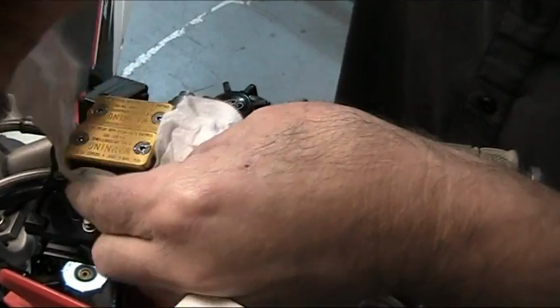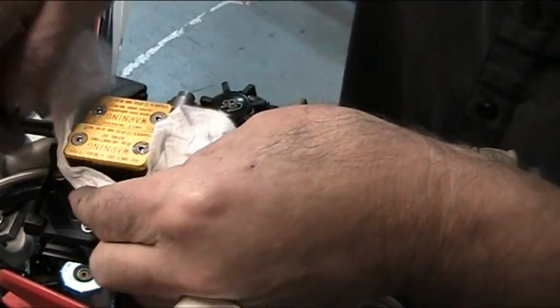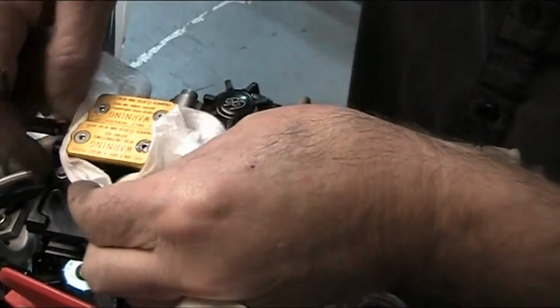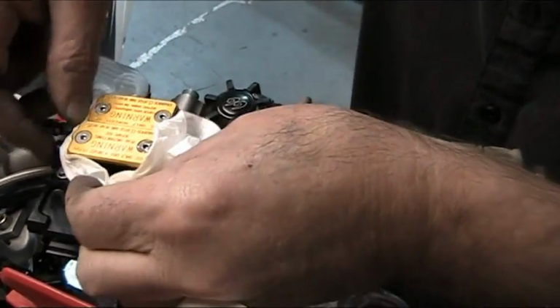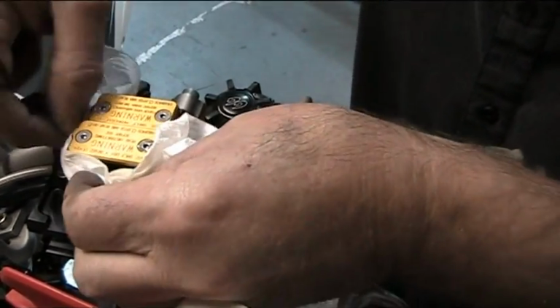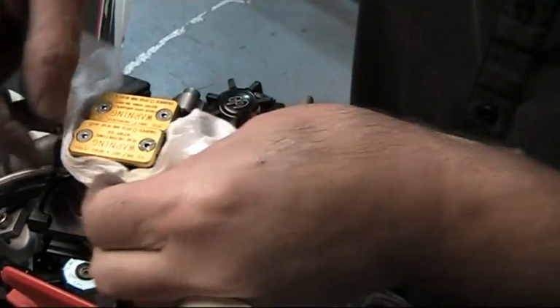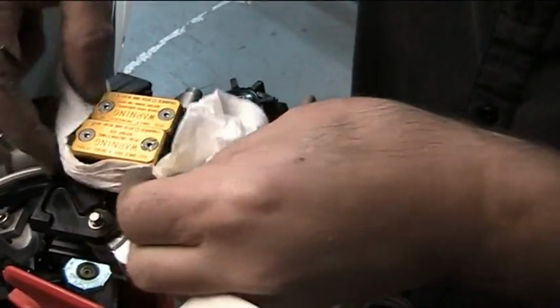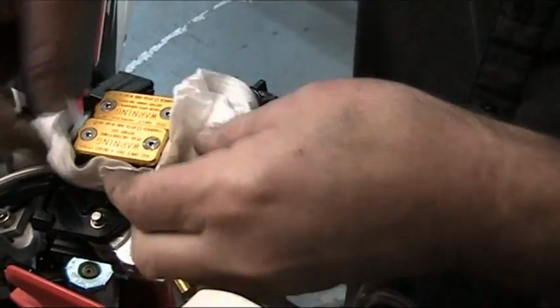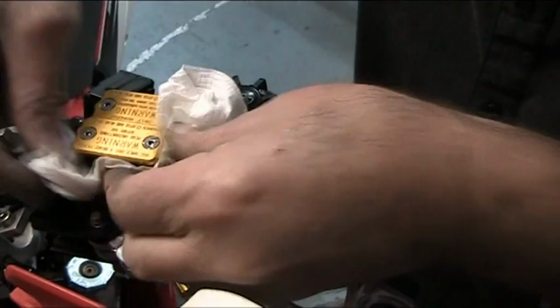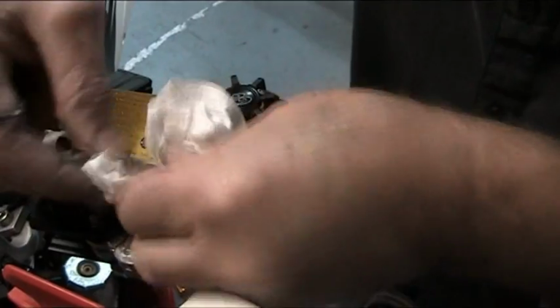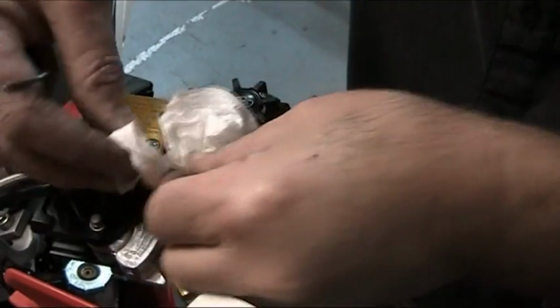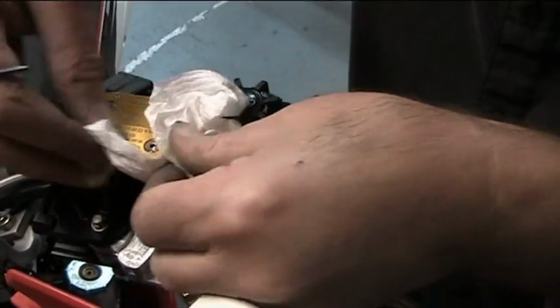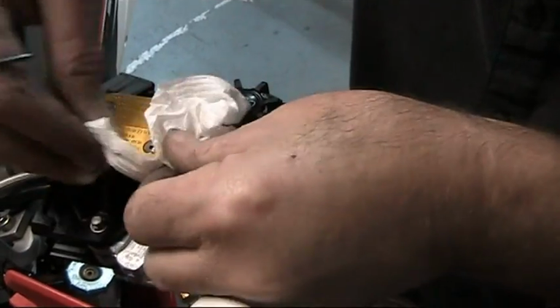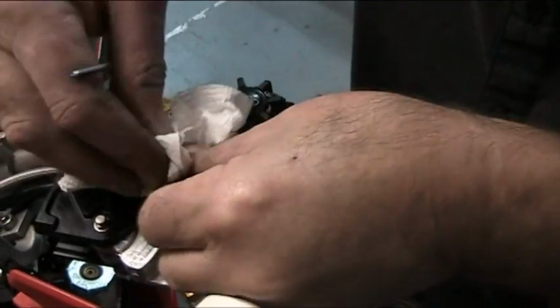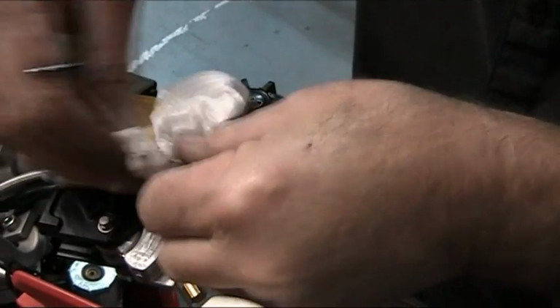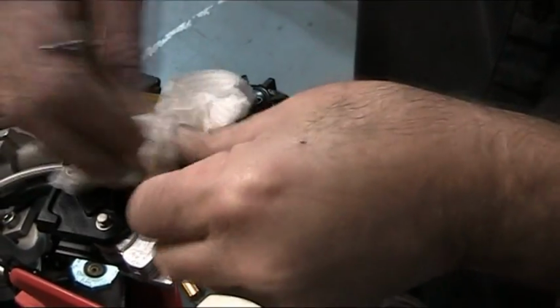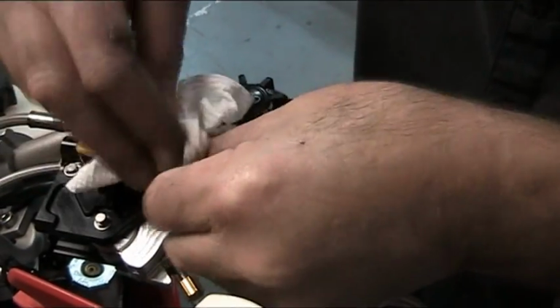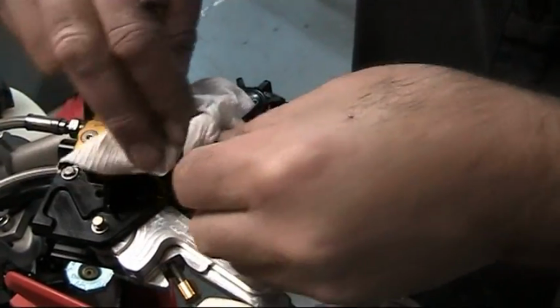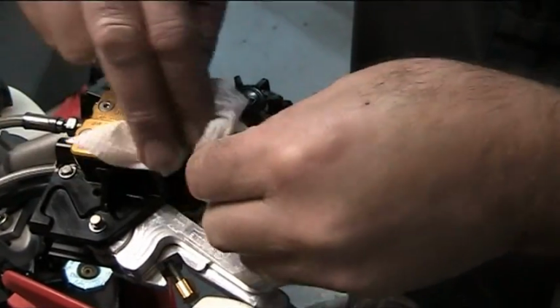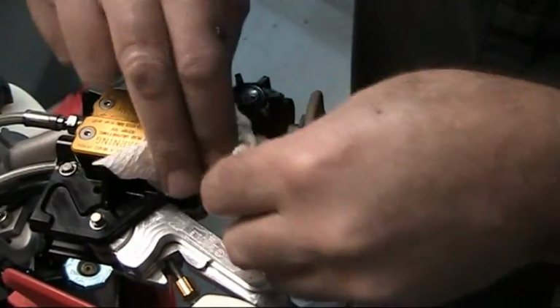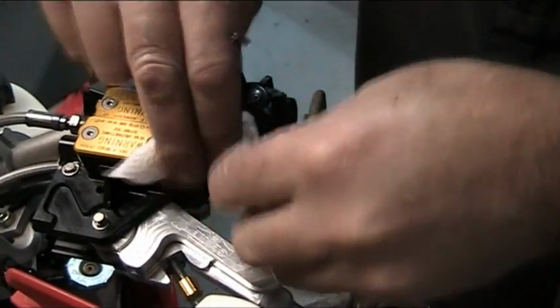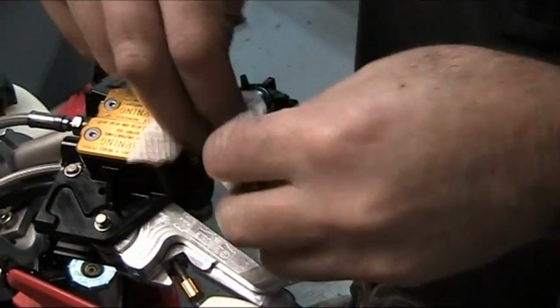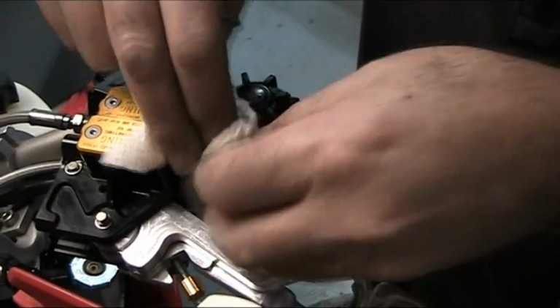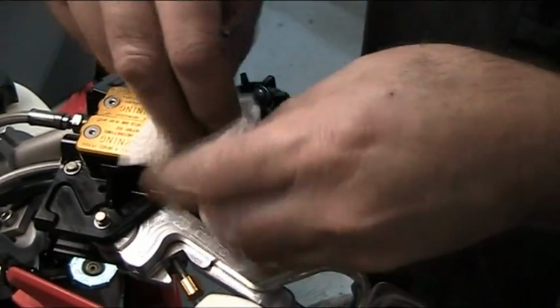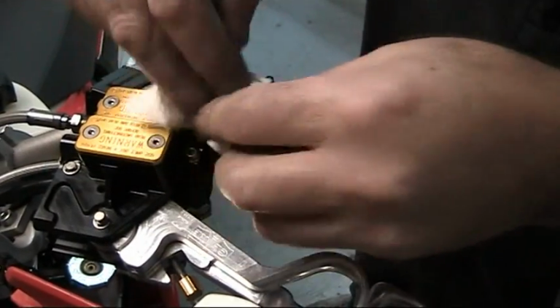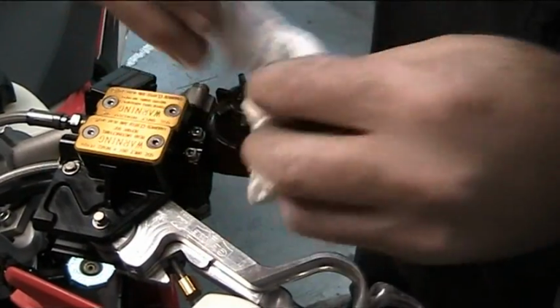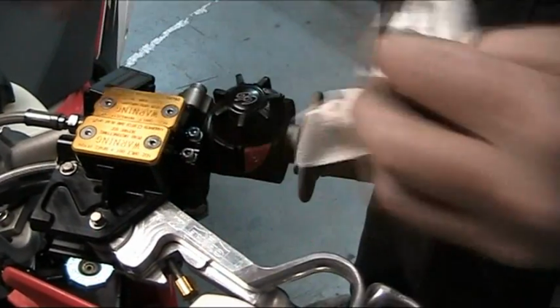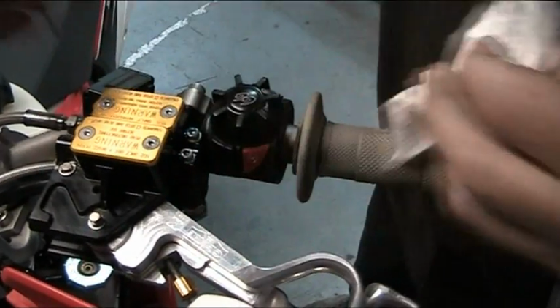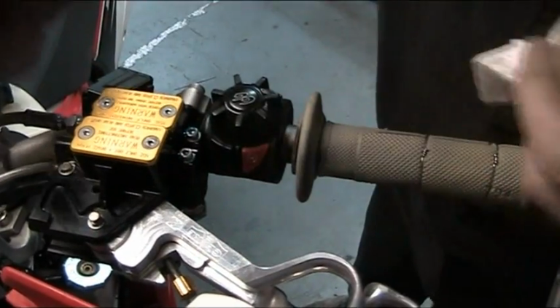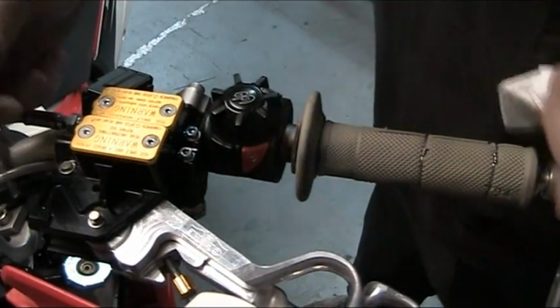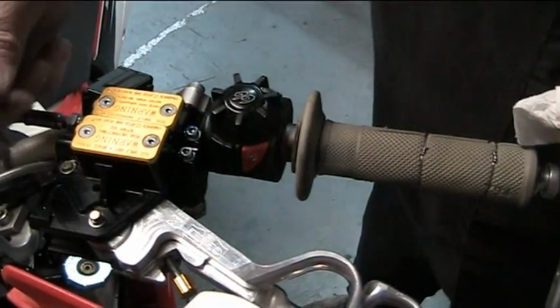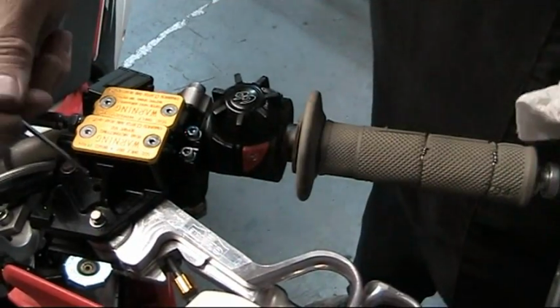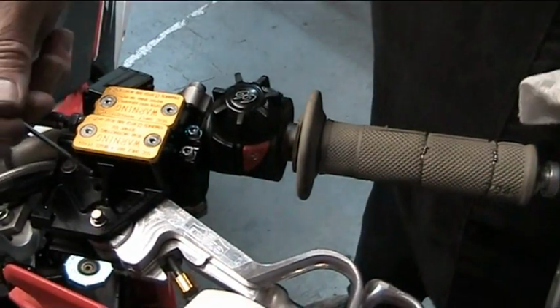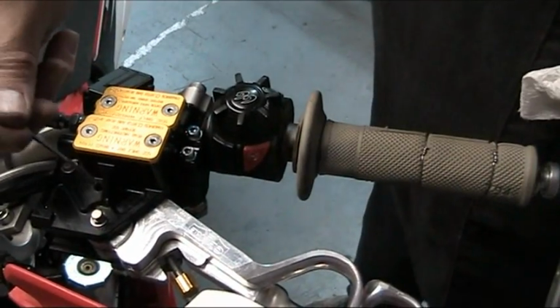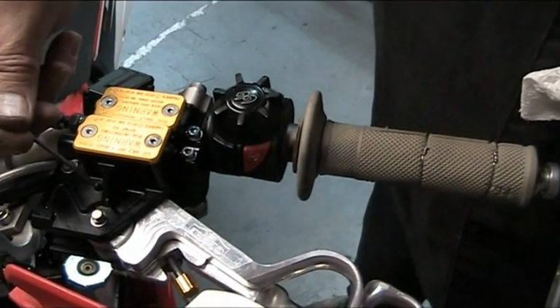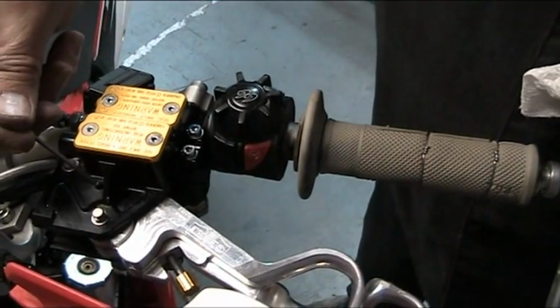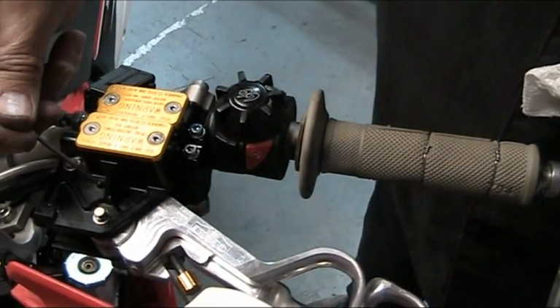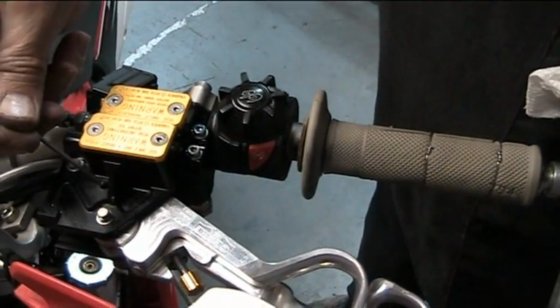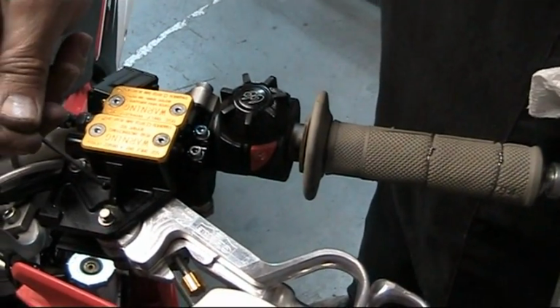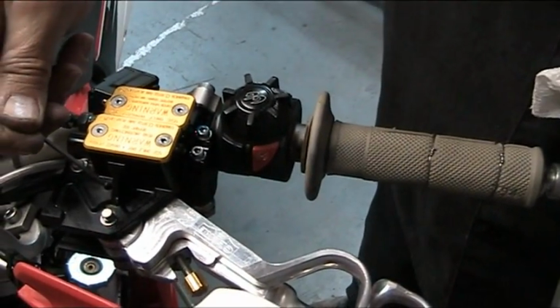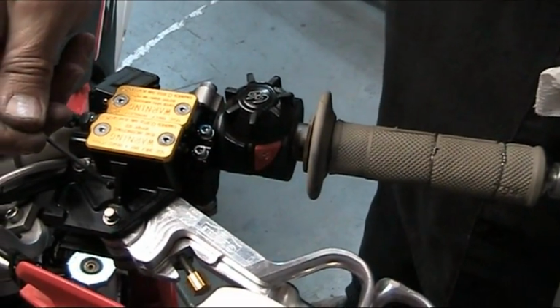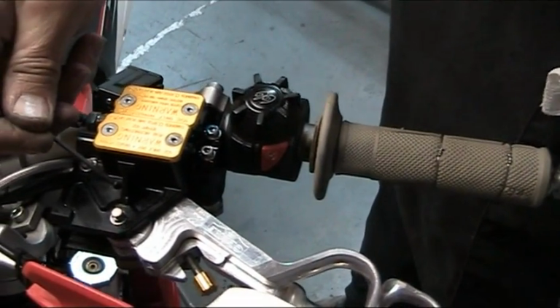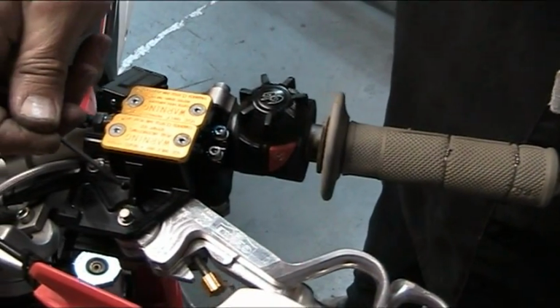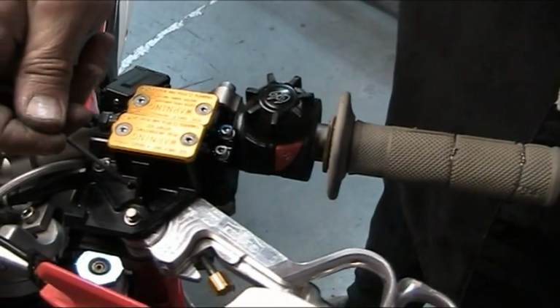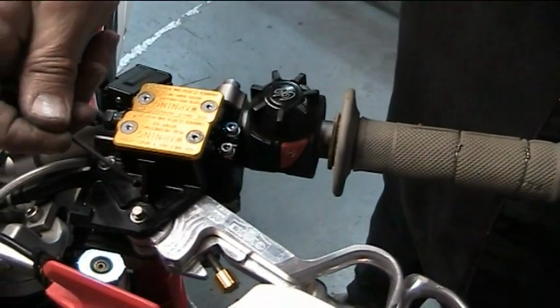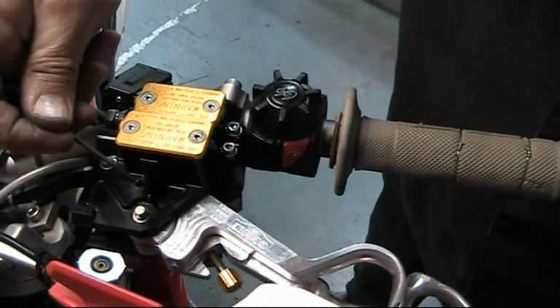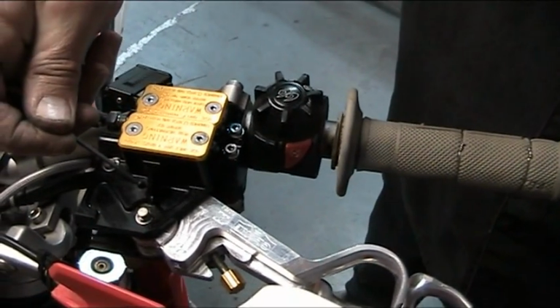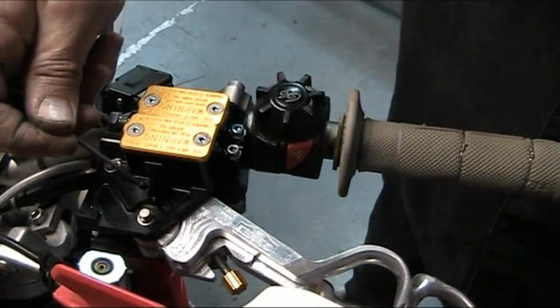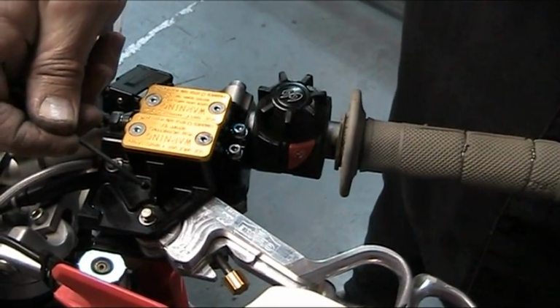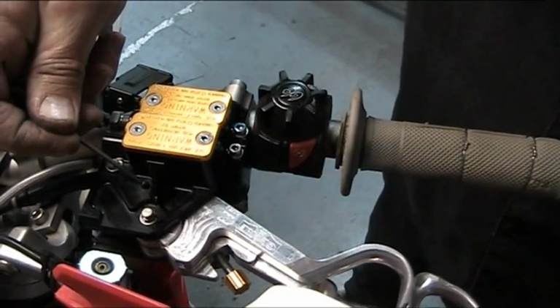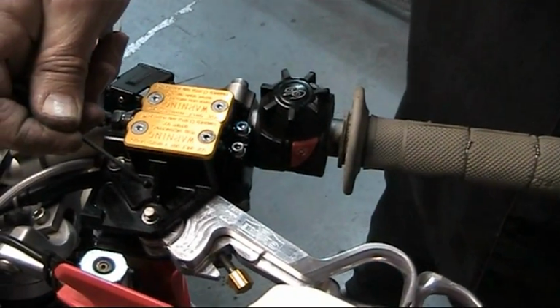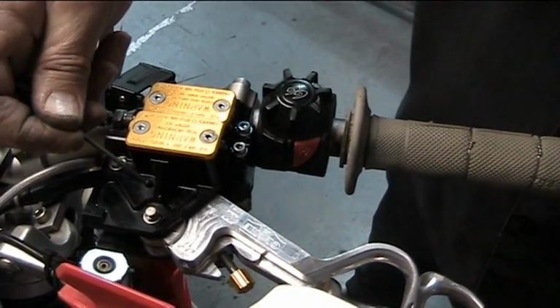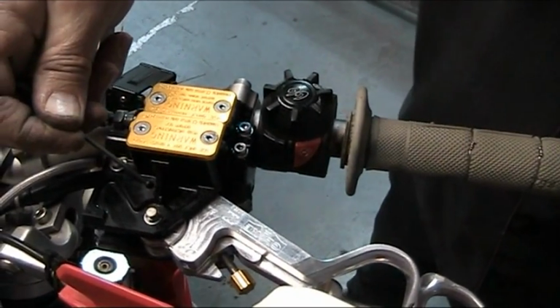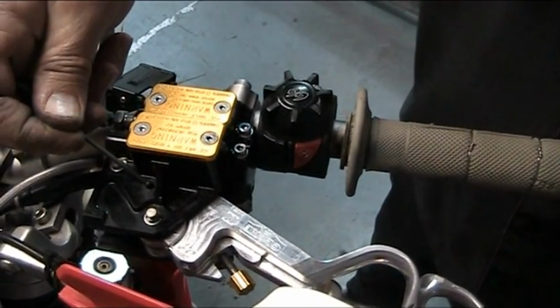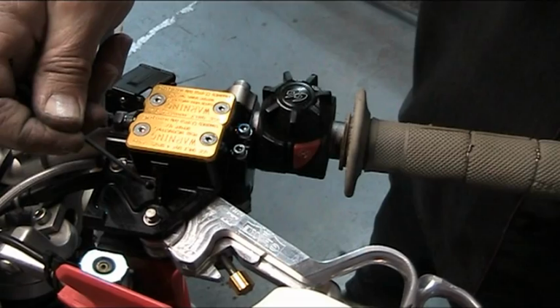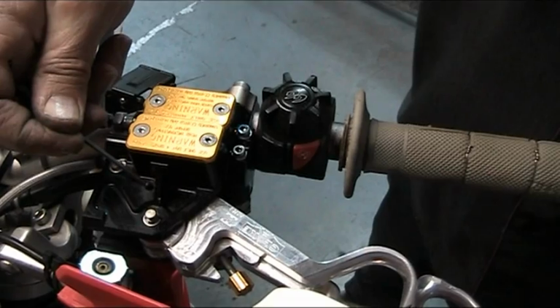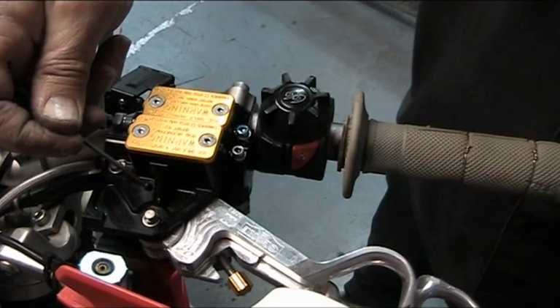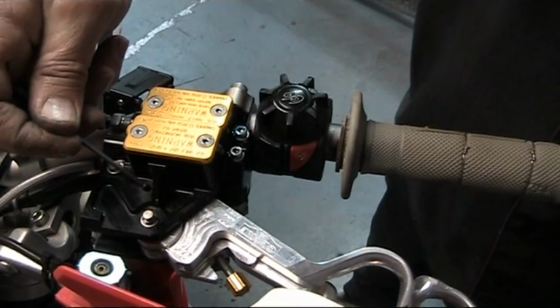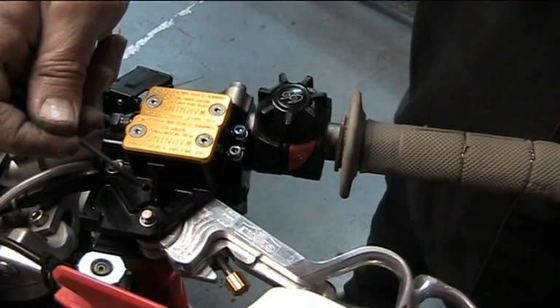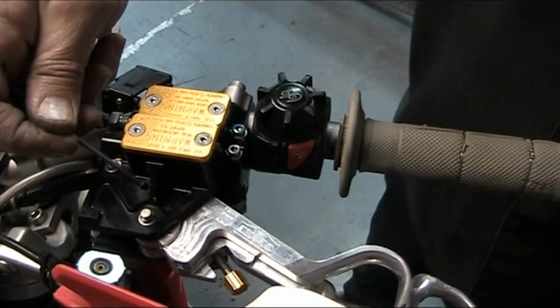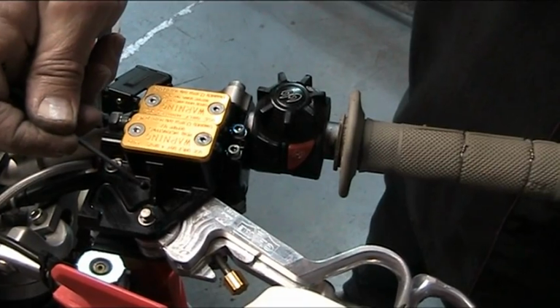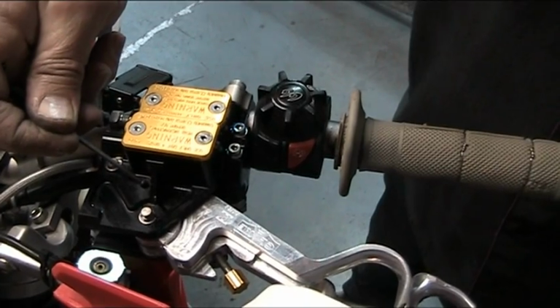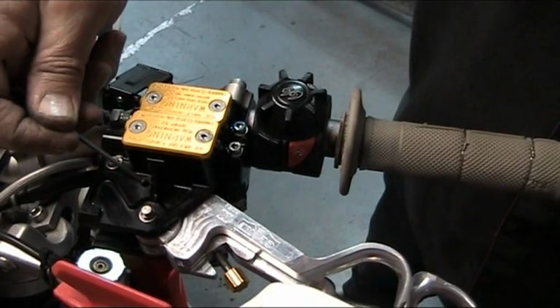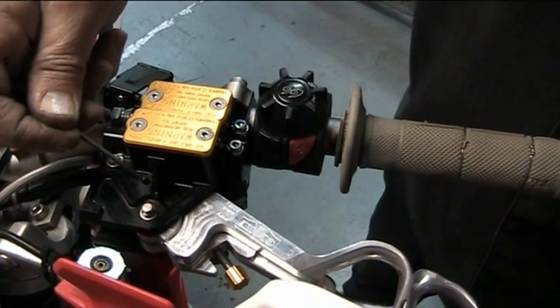And then the only thing that remains is to return the backstop for the Clake. That's where the system is balanced and all the components are connected.